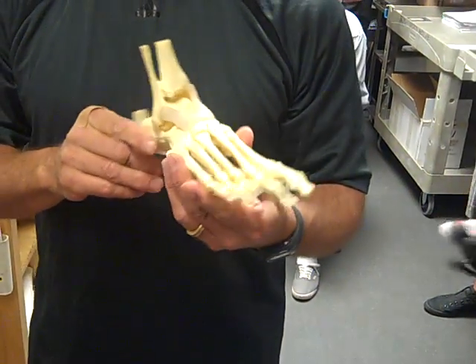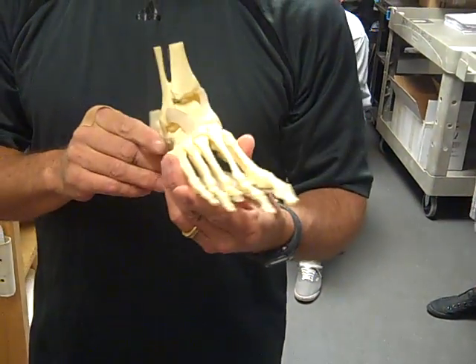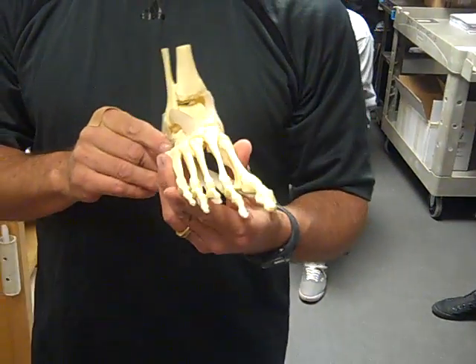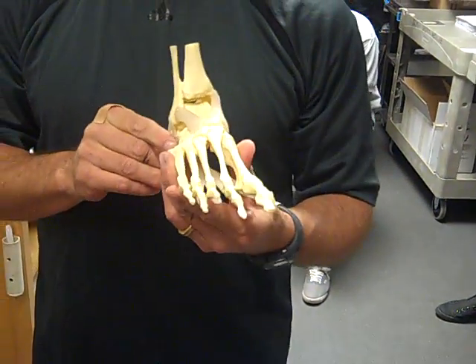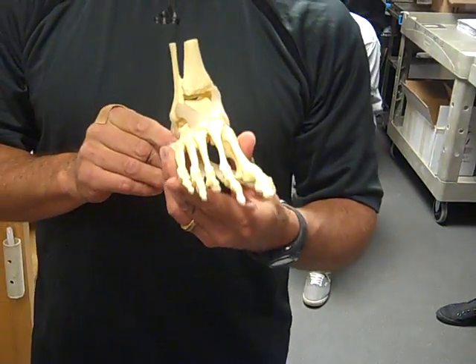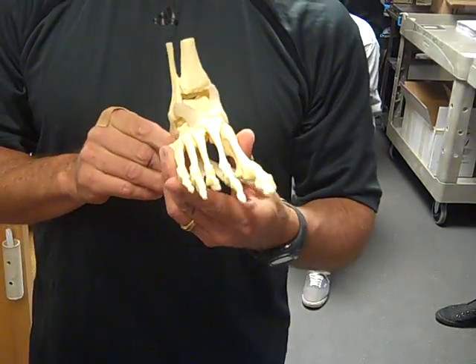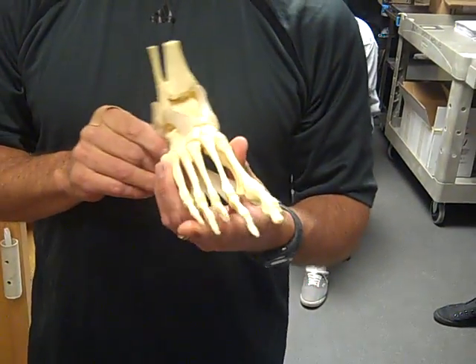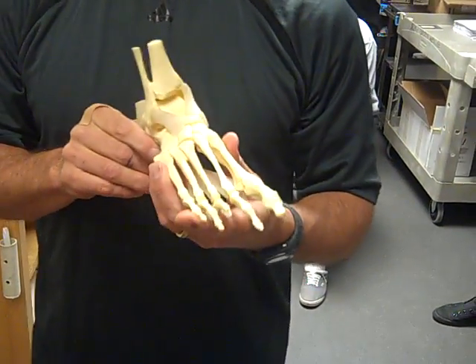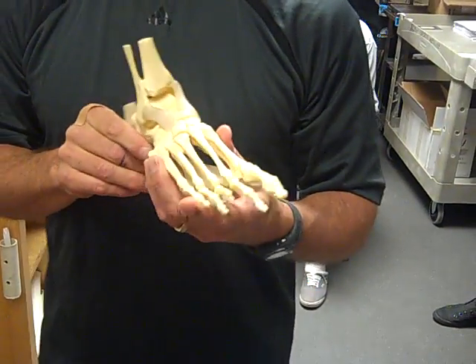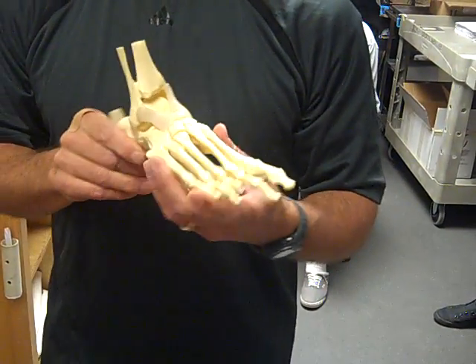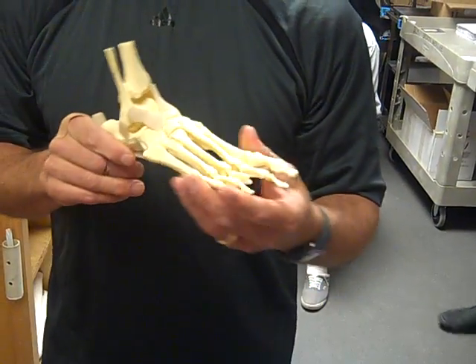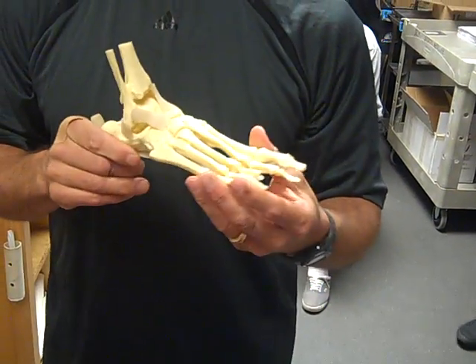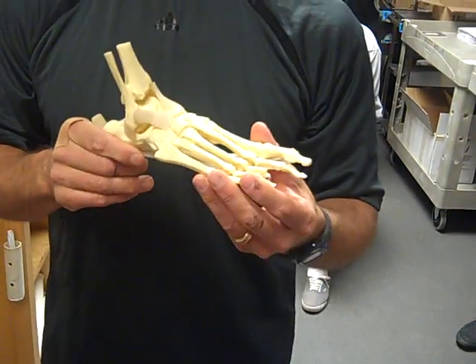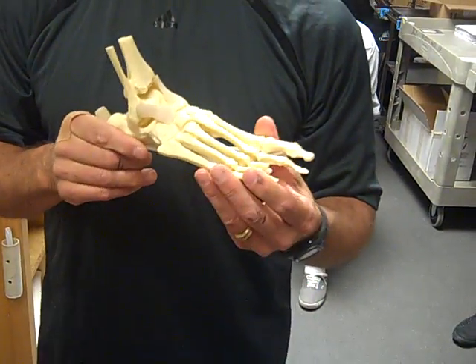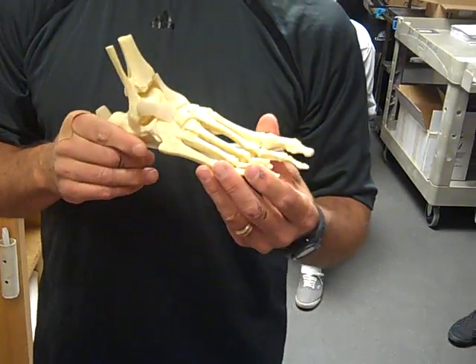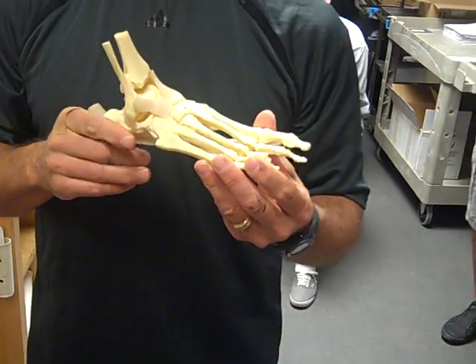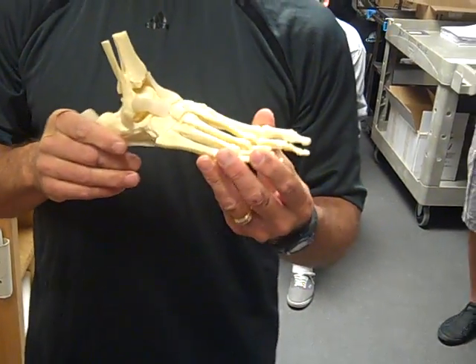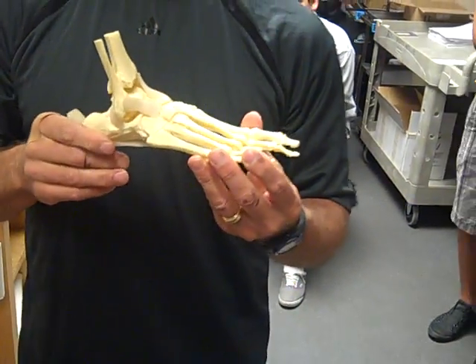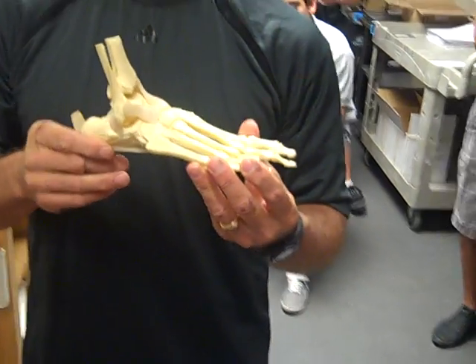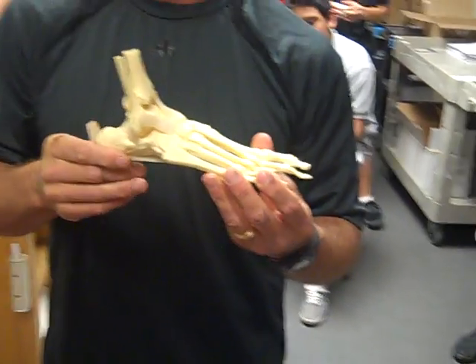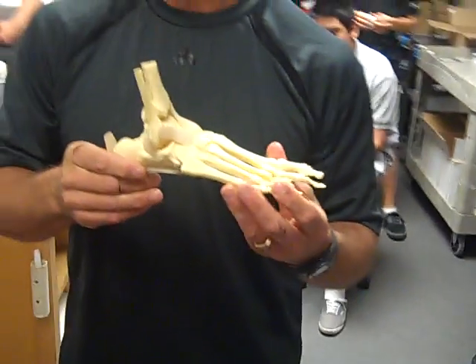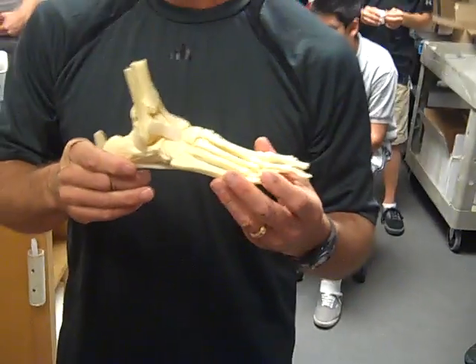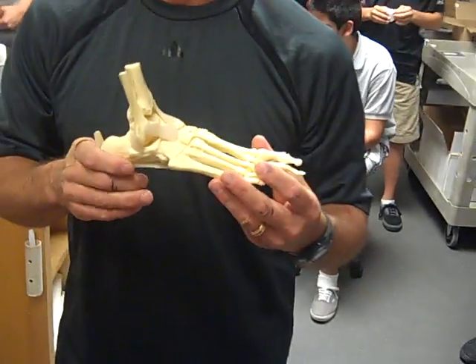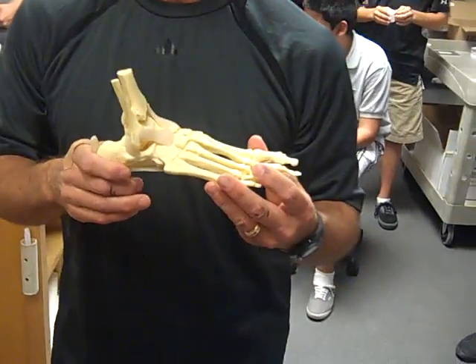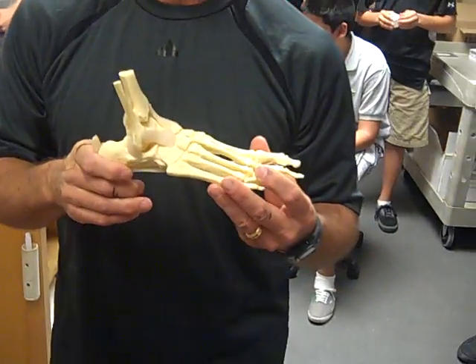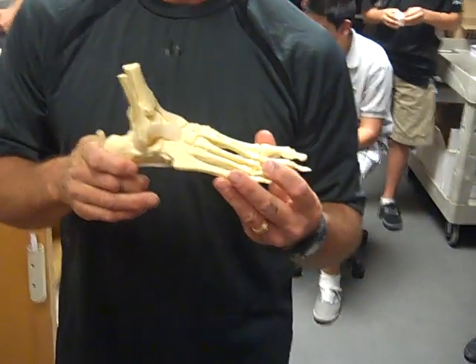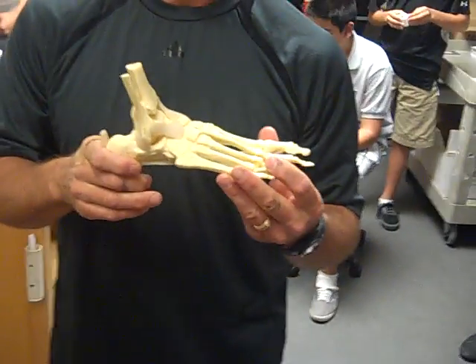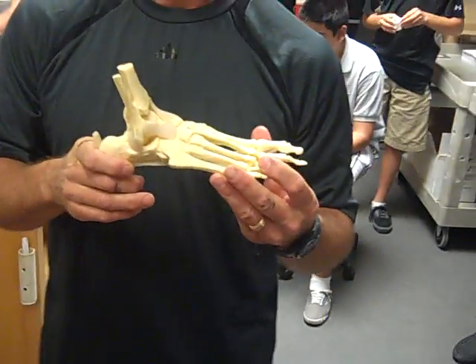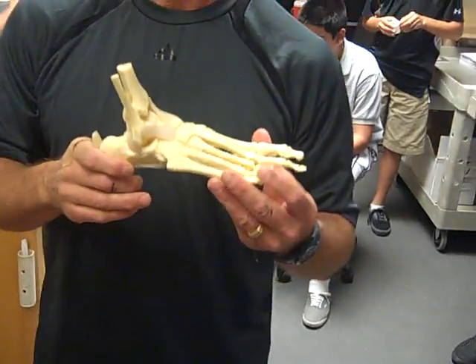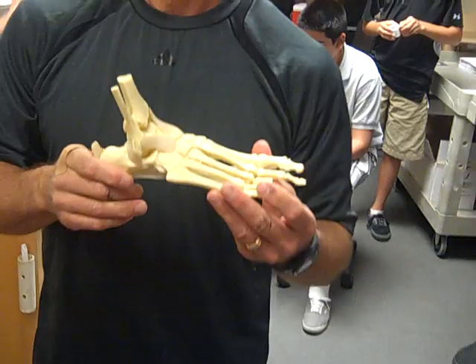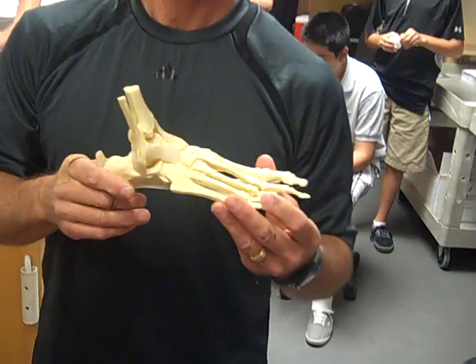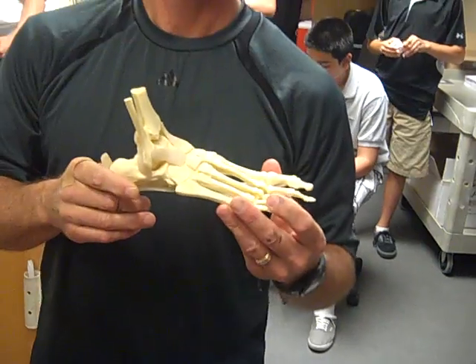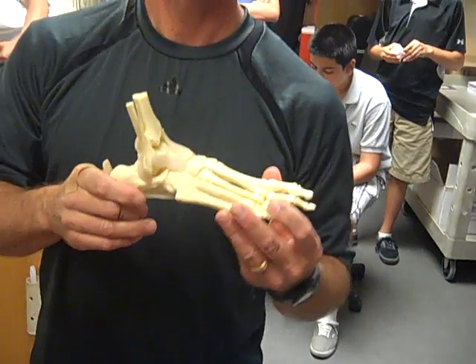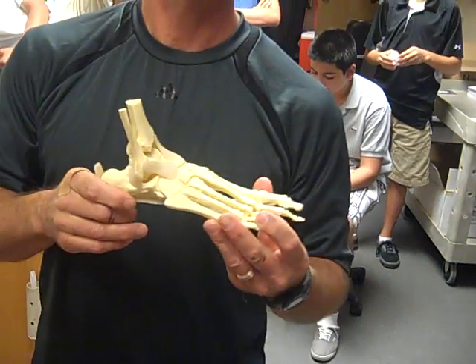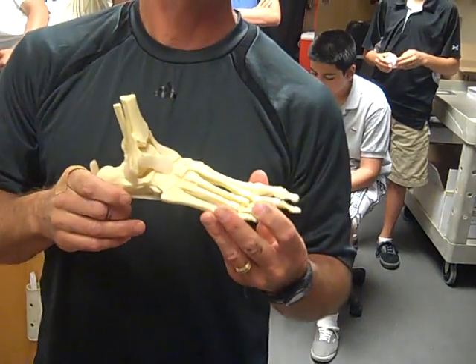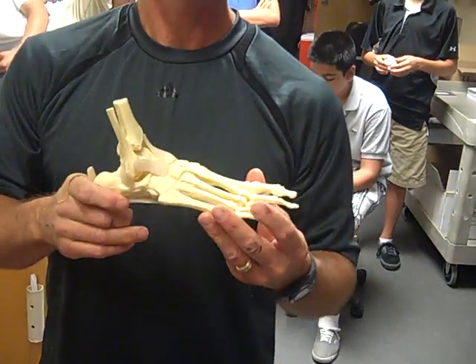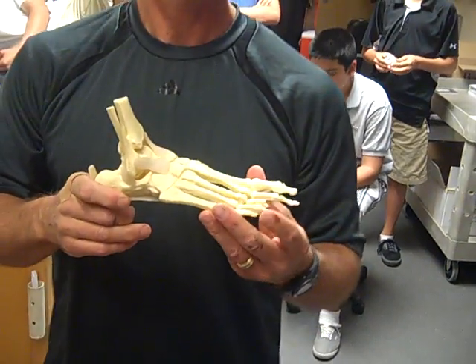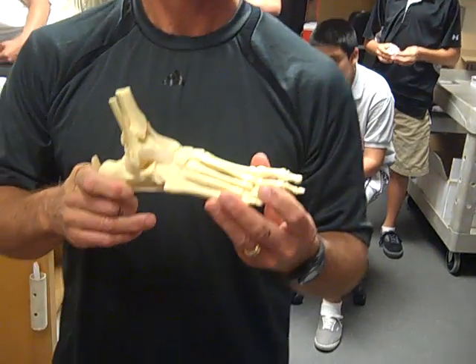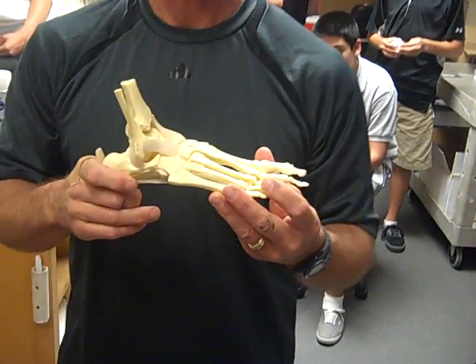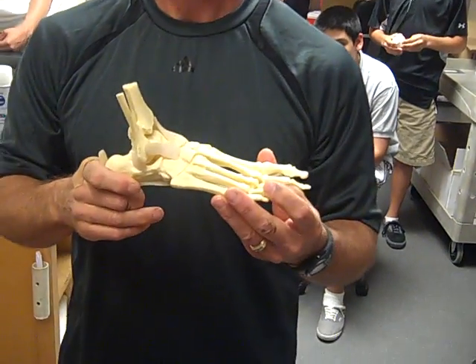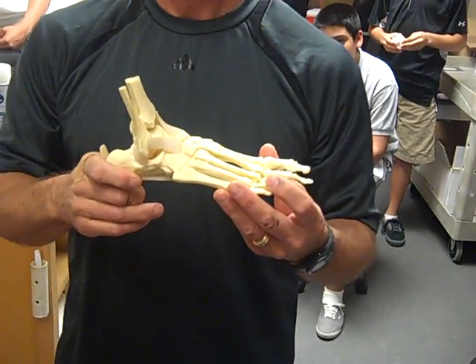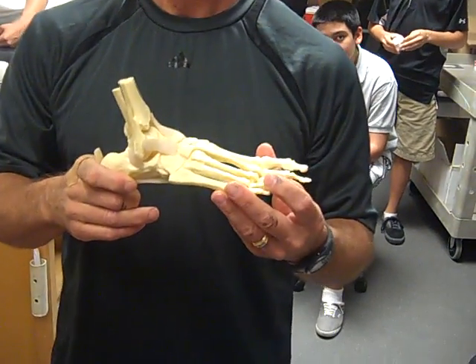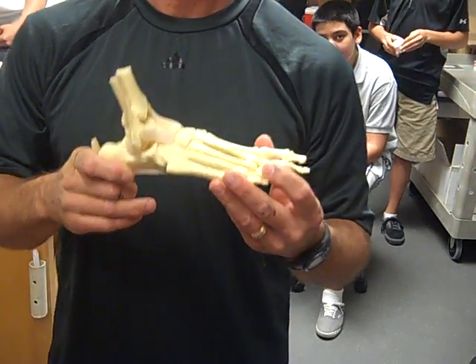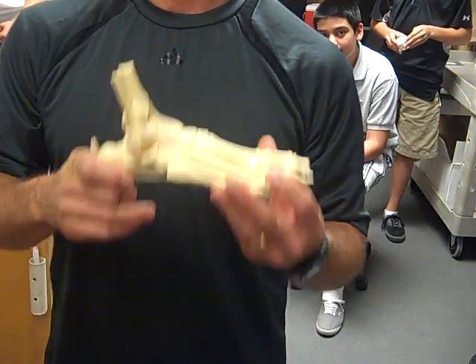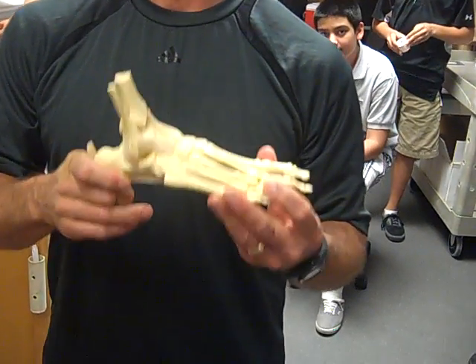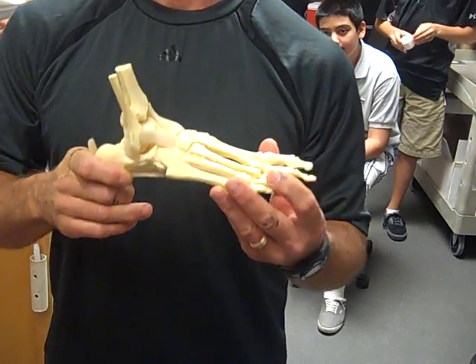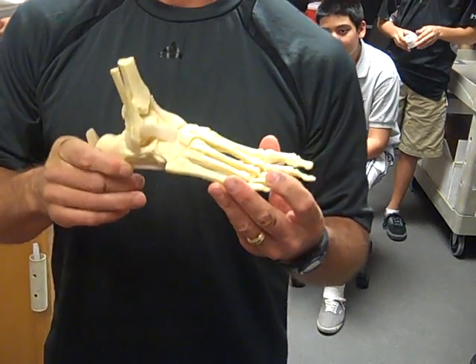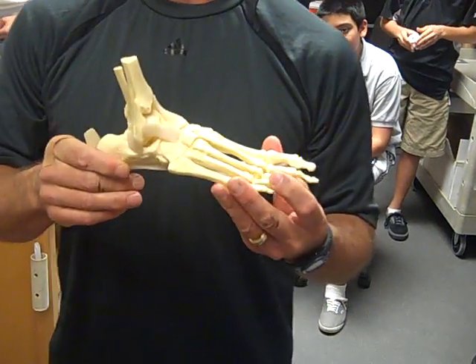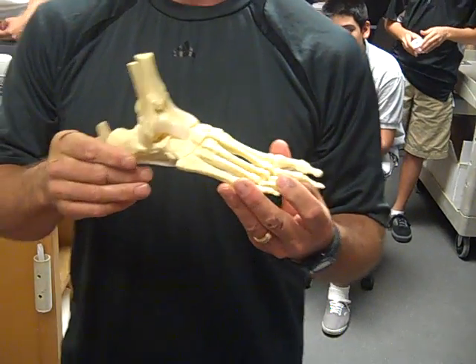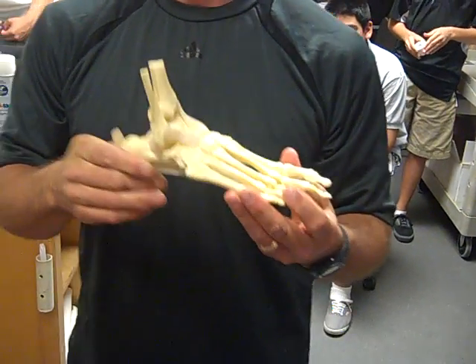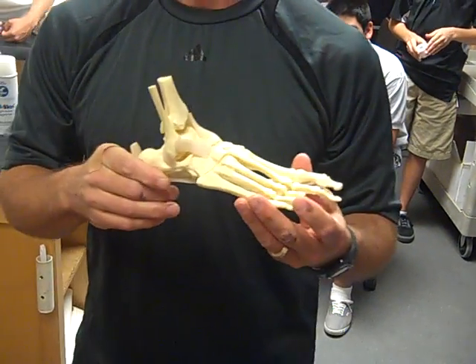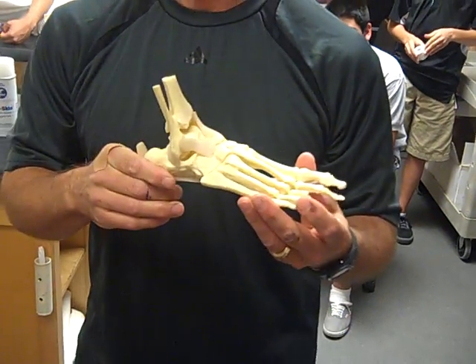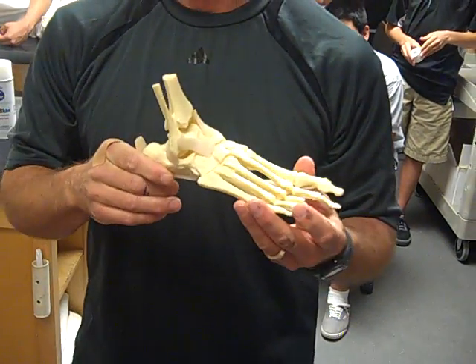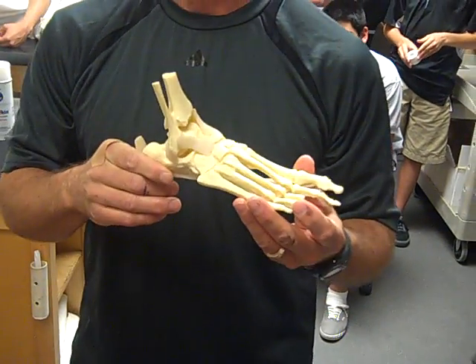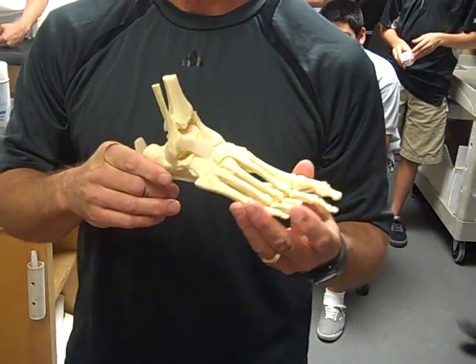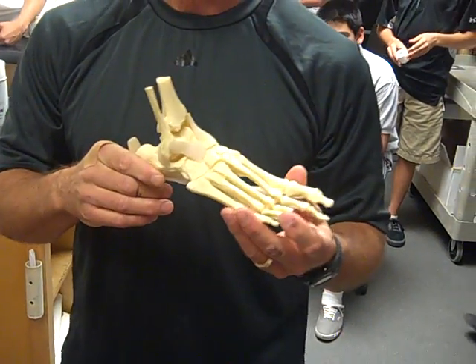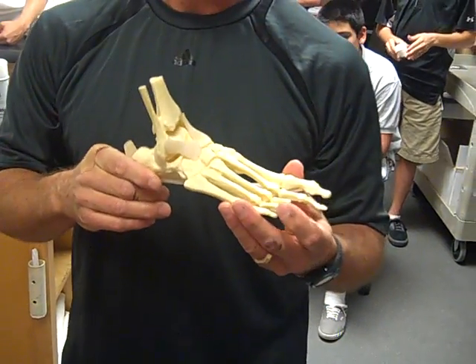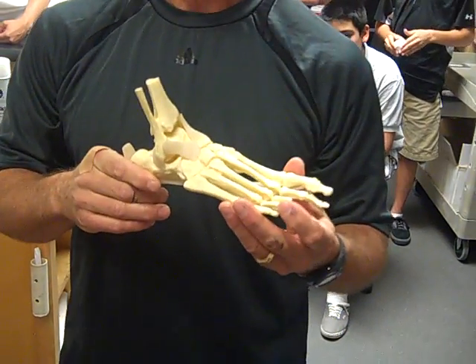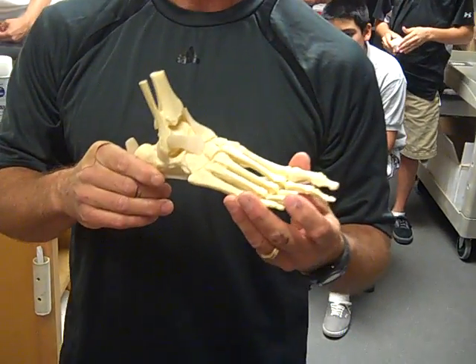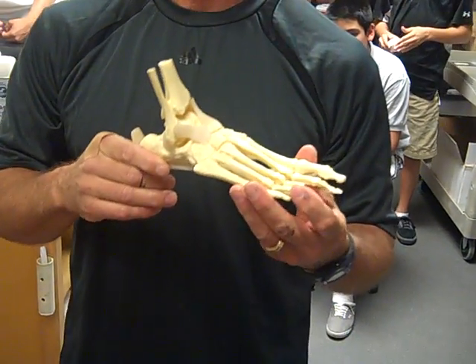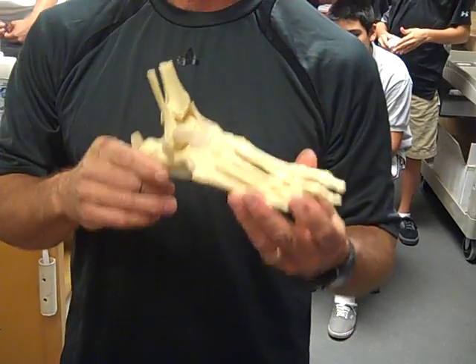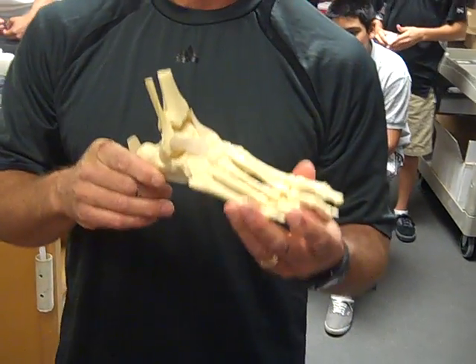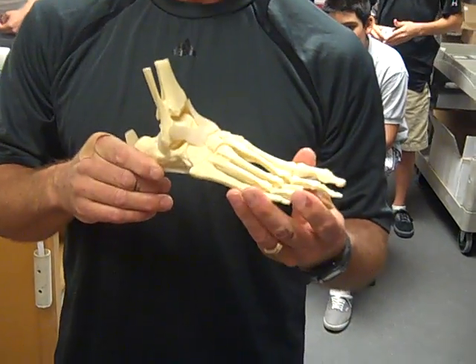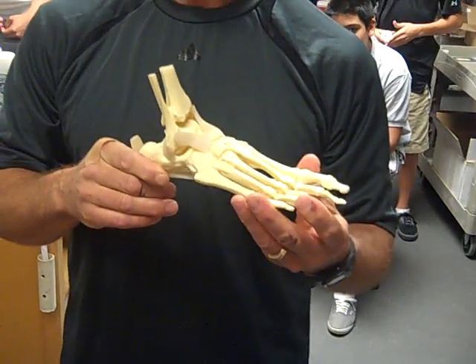I'm going to explain how to do an ankle tape for inversion protection or lateral ankle joint protection.